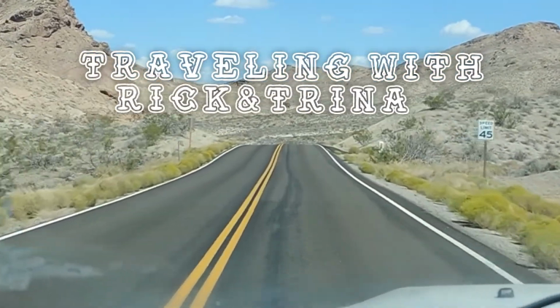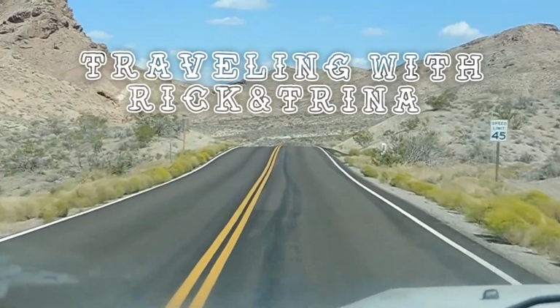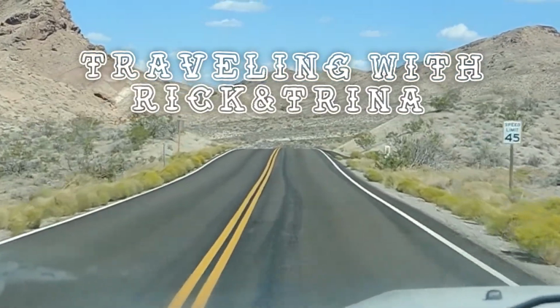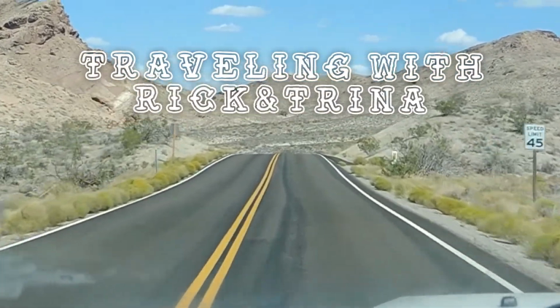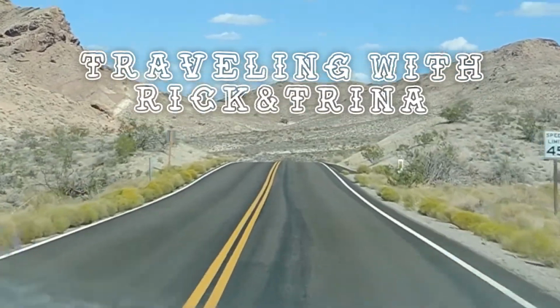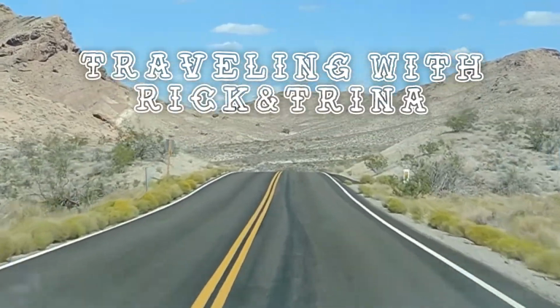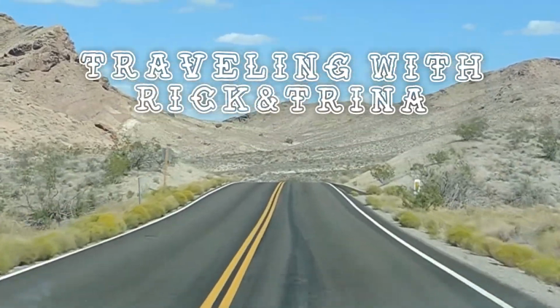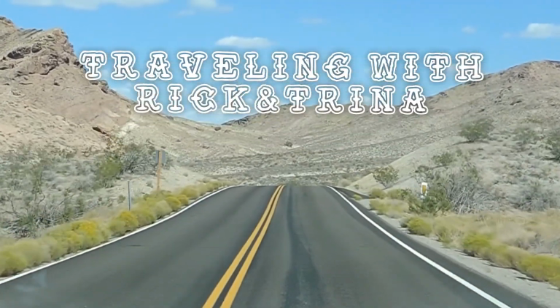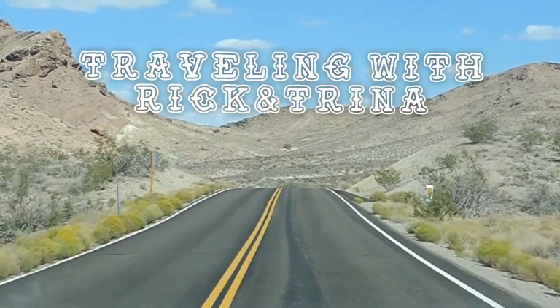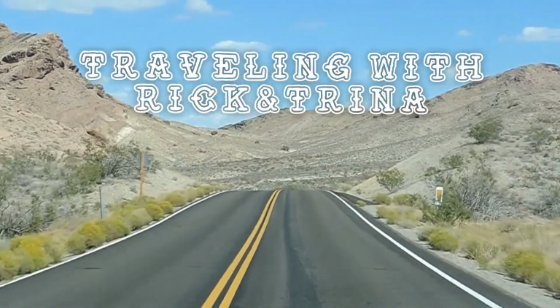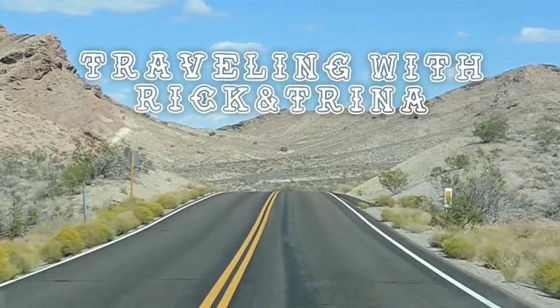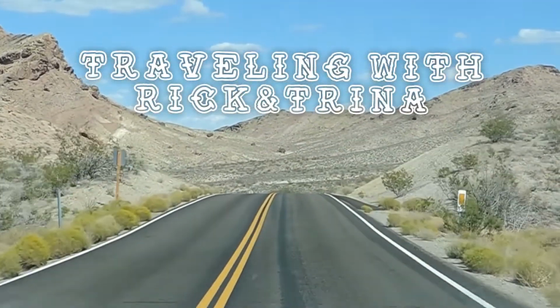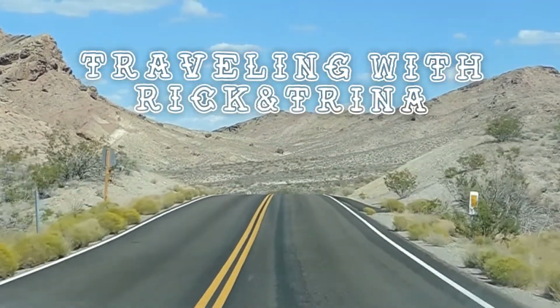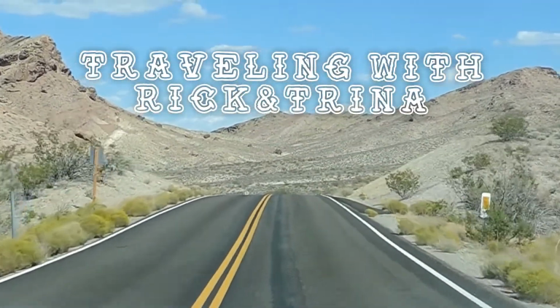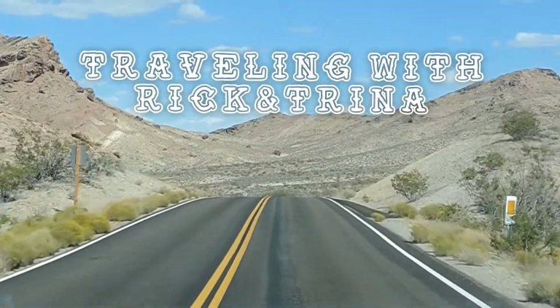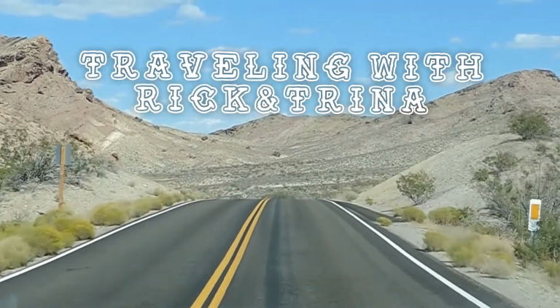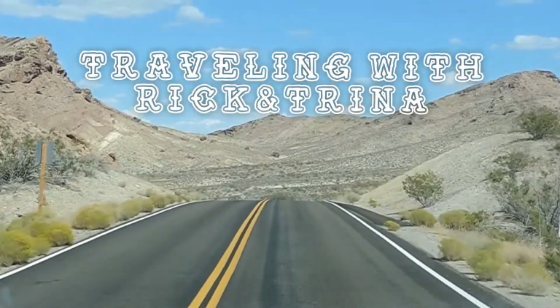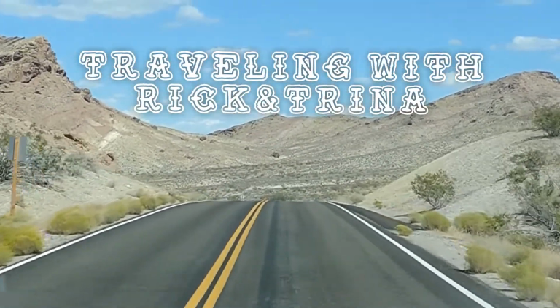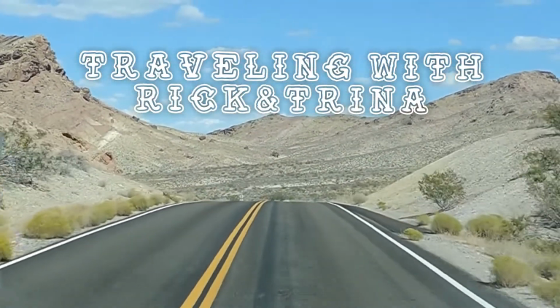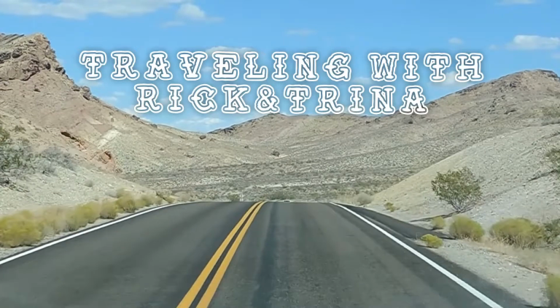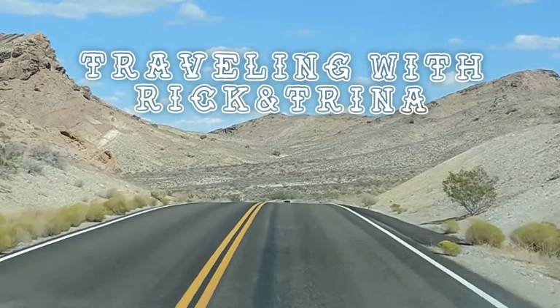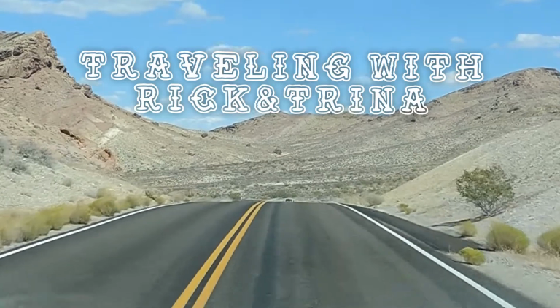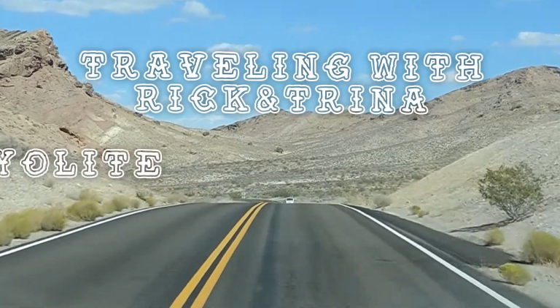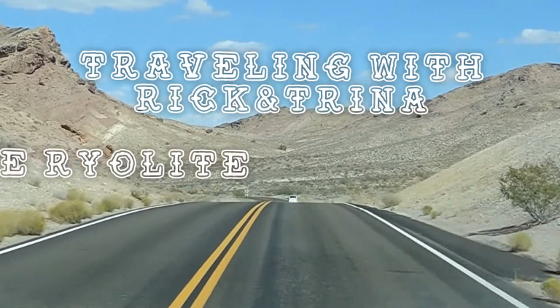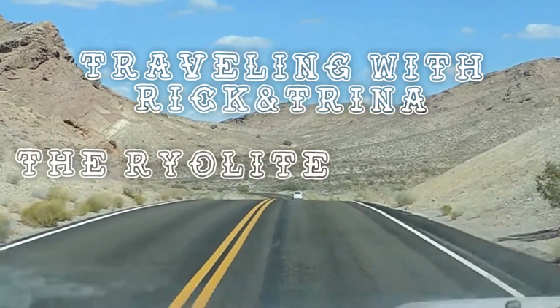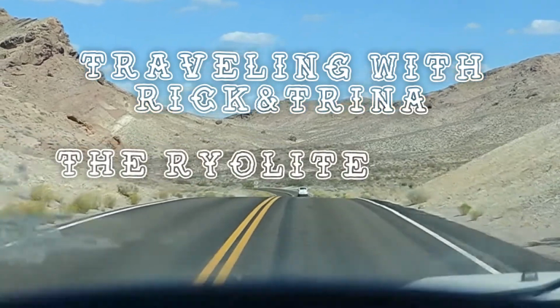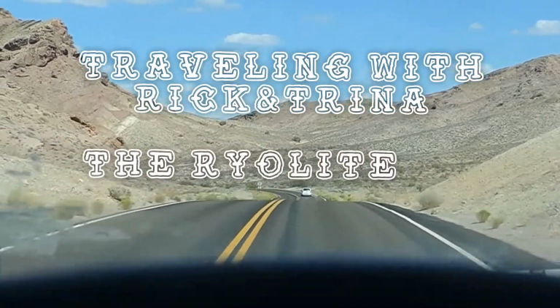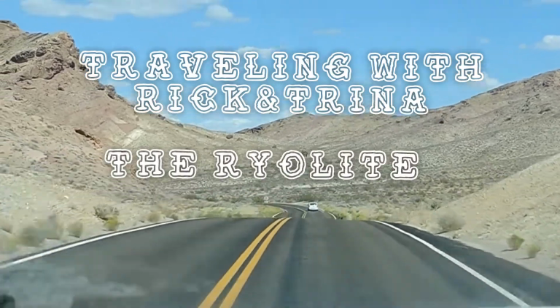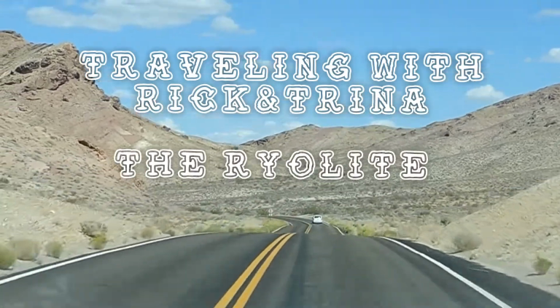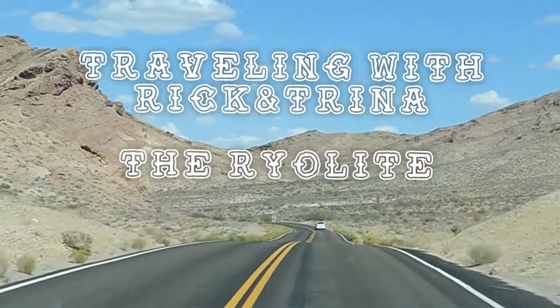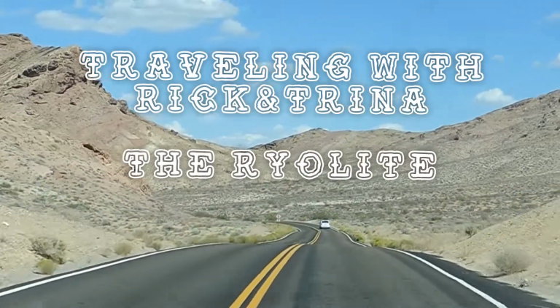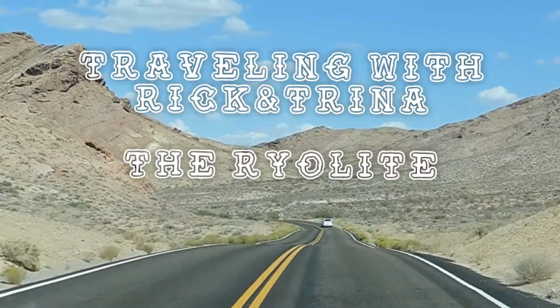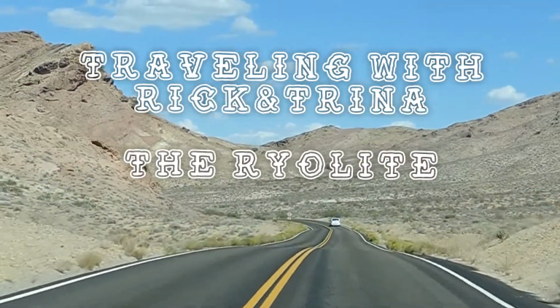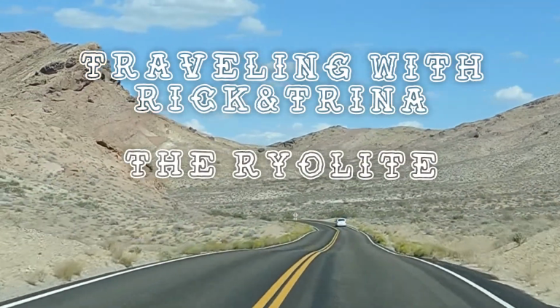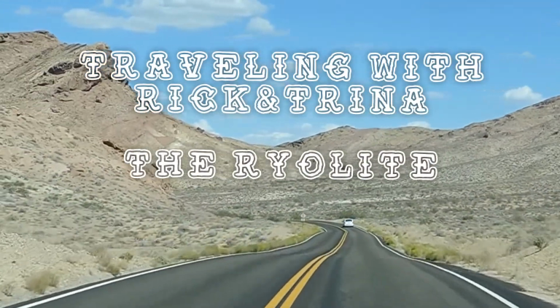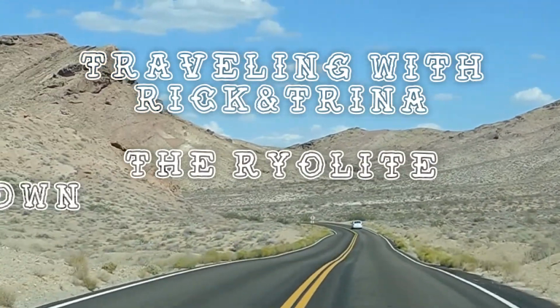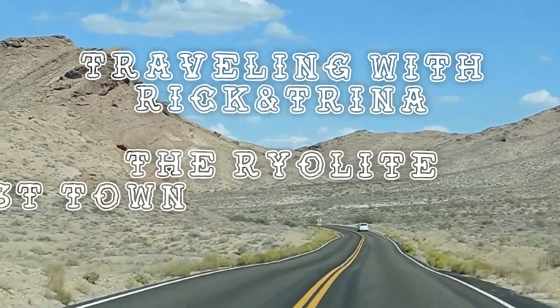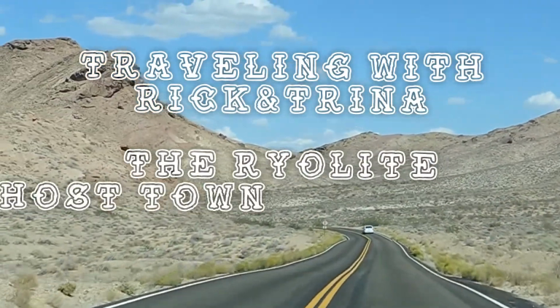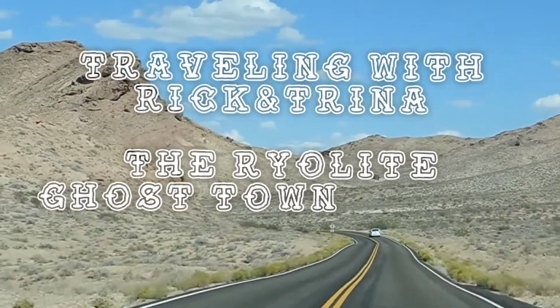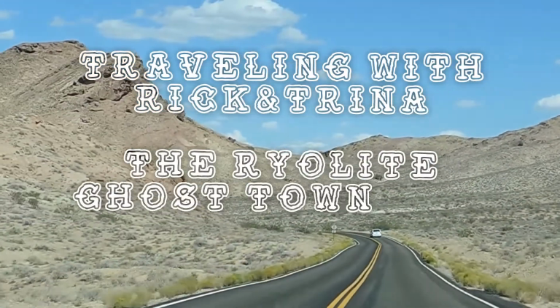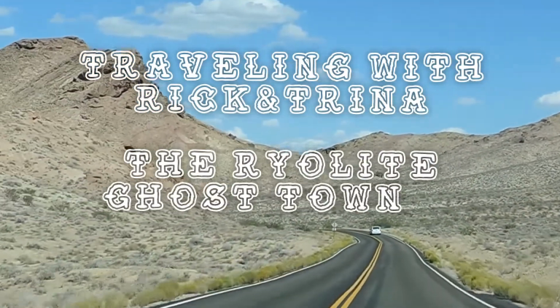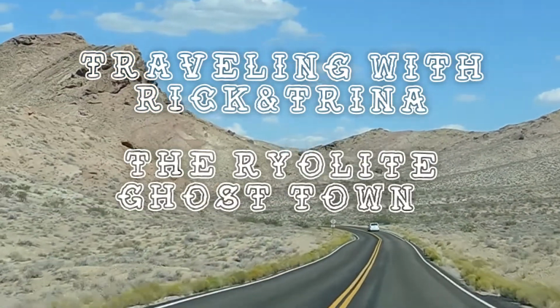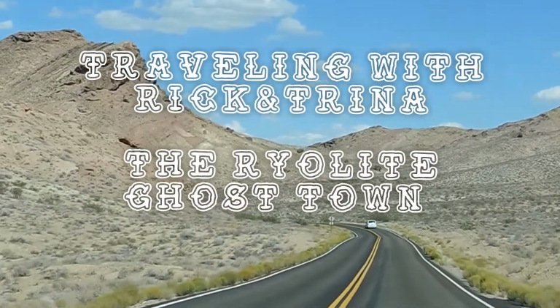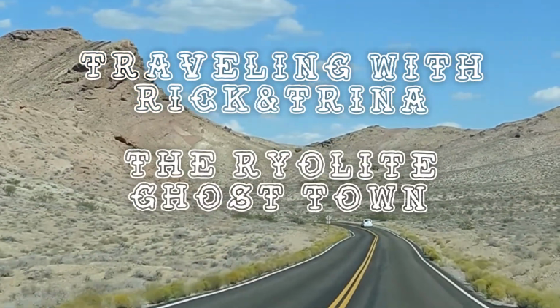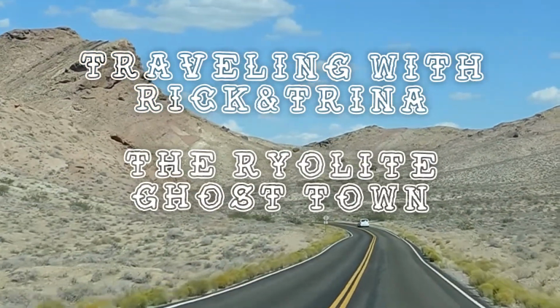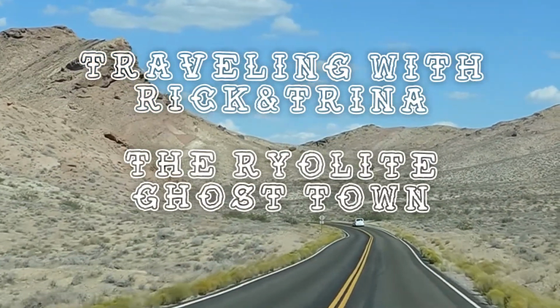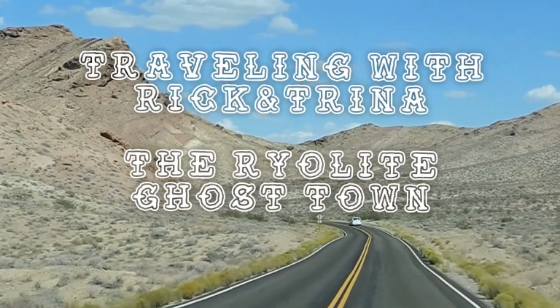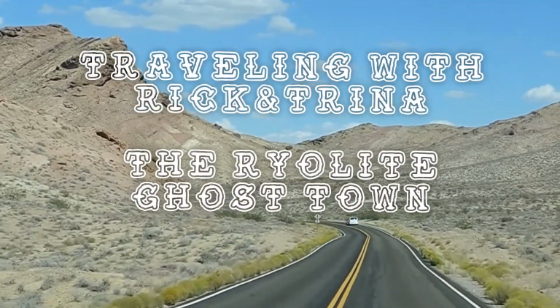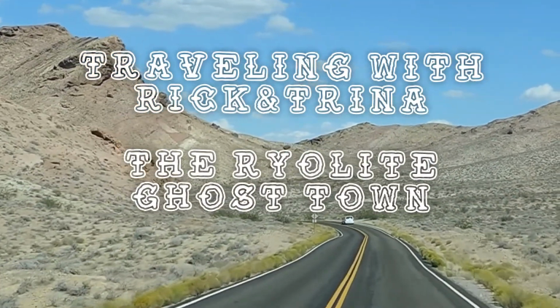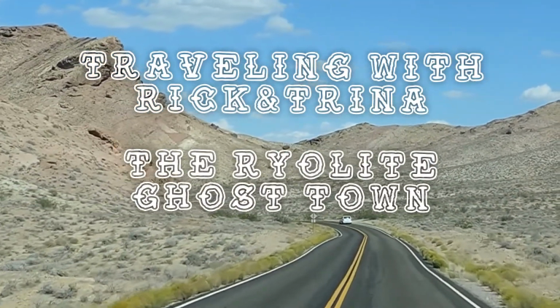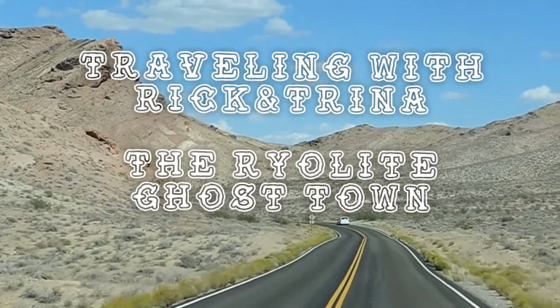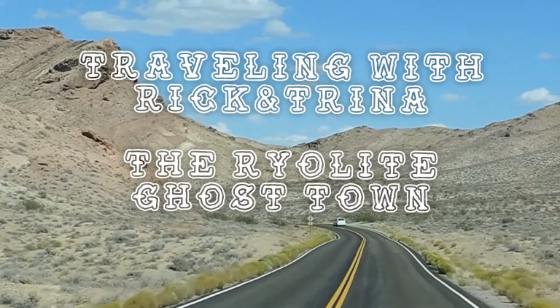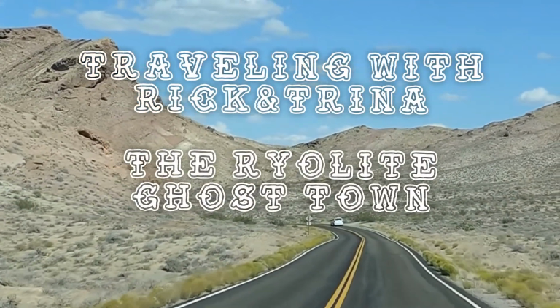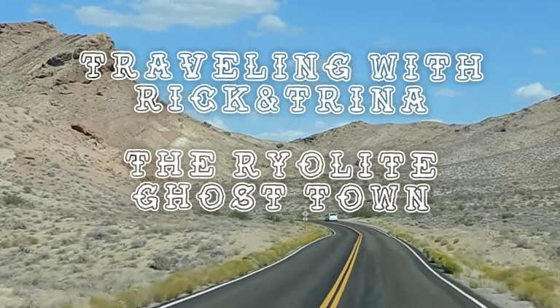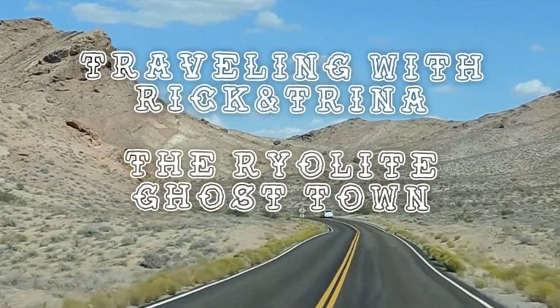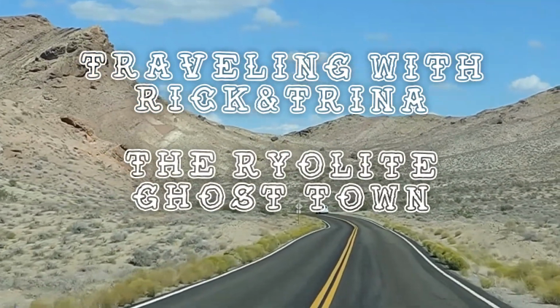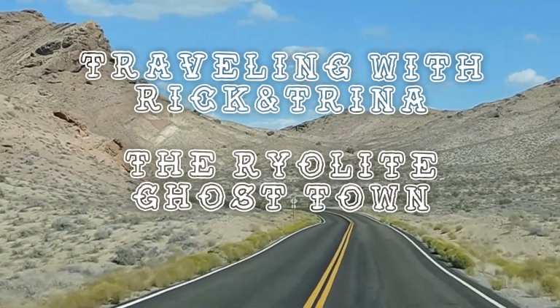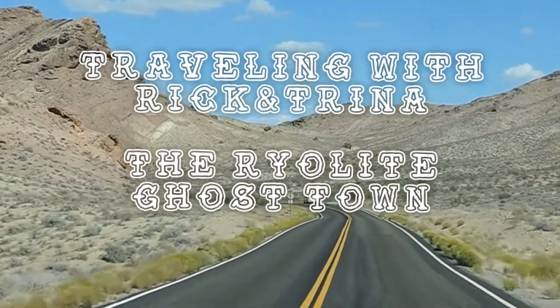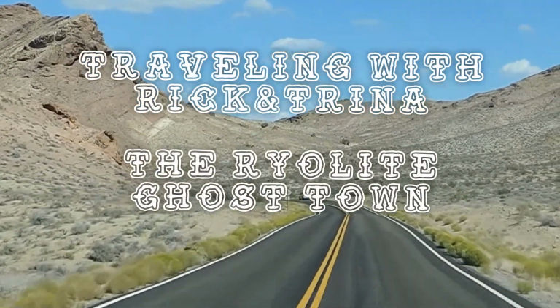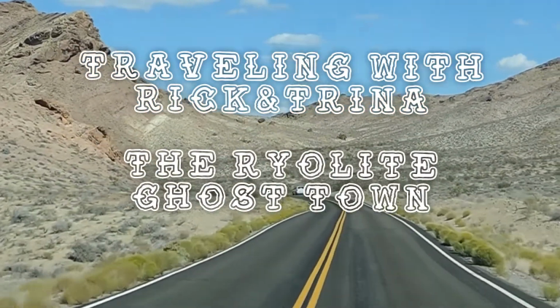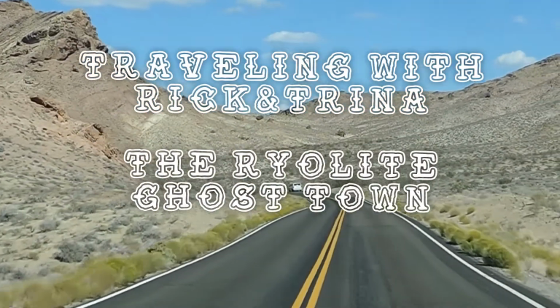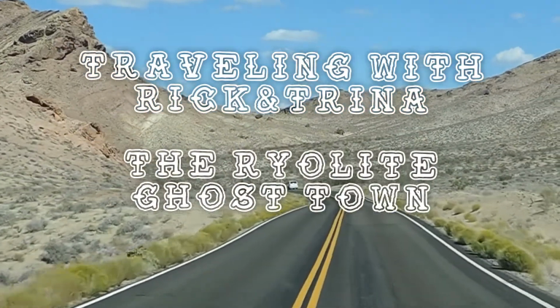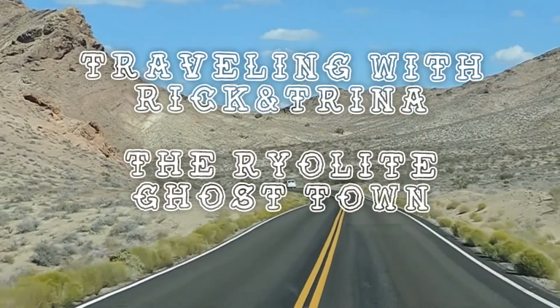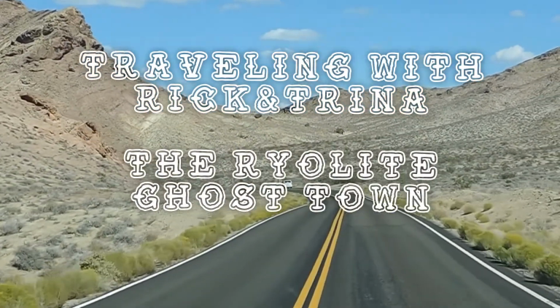We just entered Nevada, just now. We won't be in Nevada for very long.